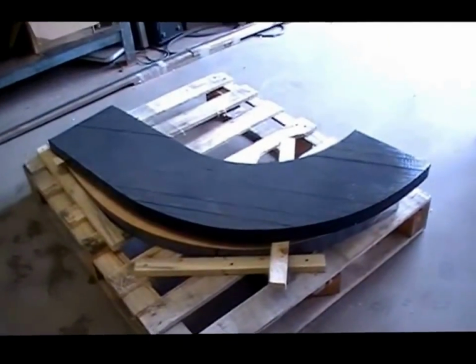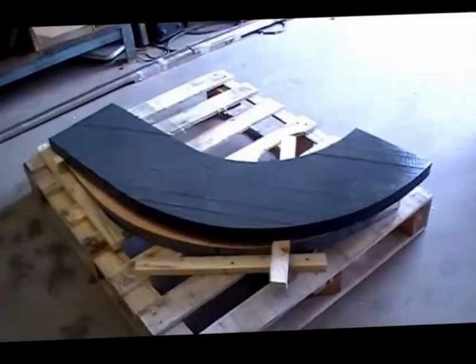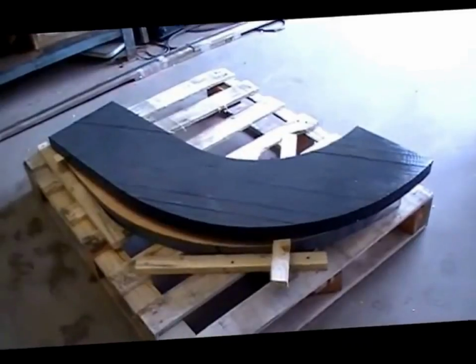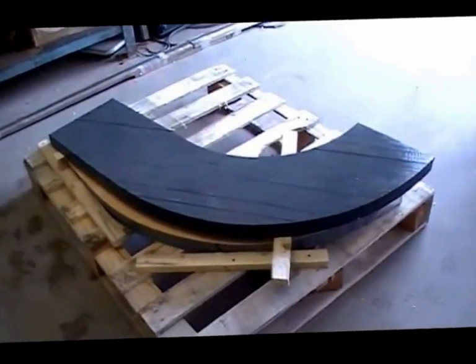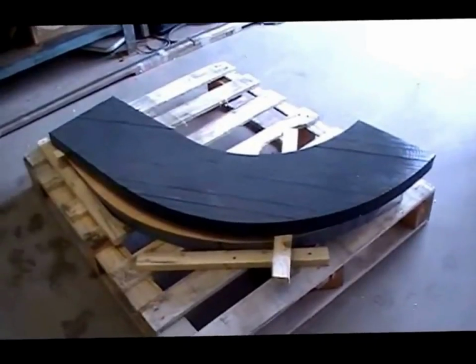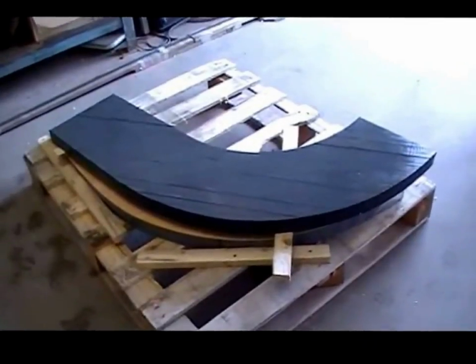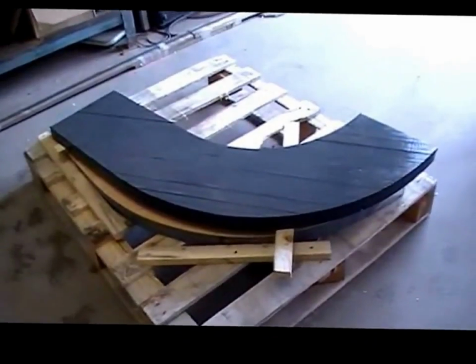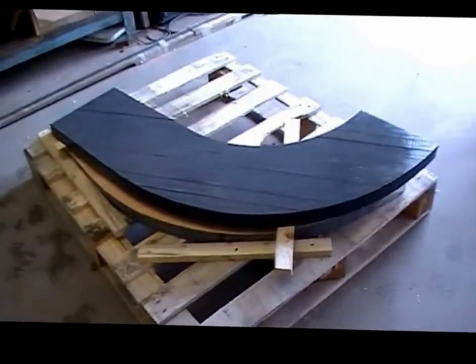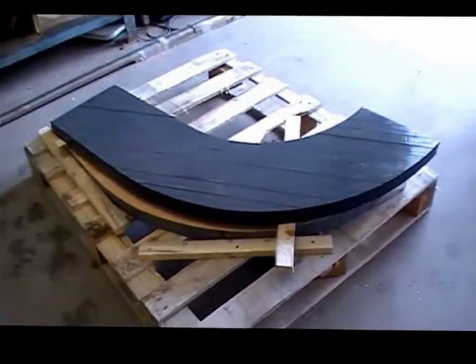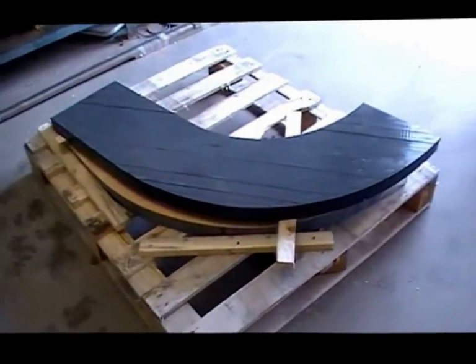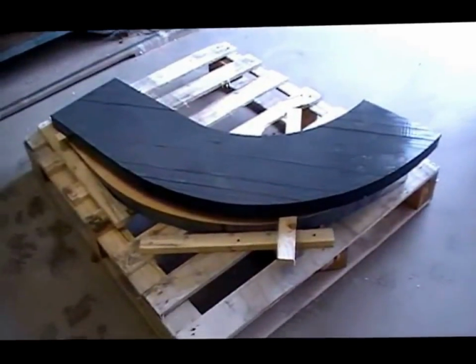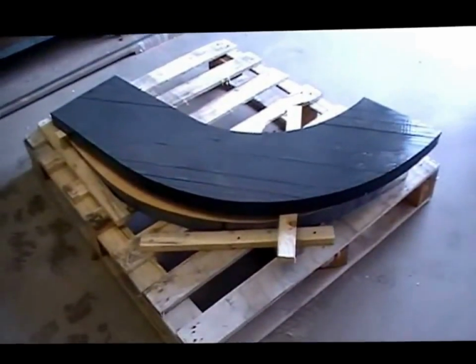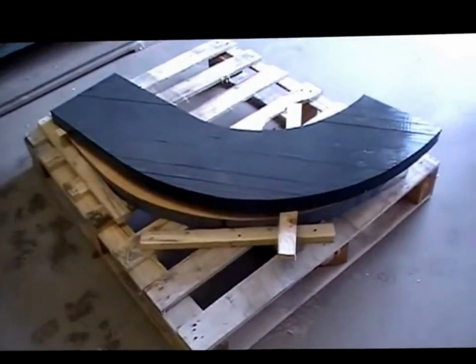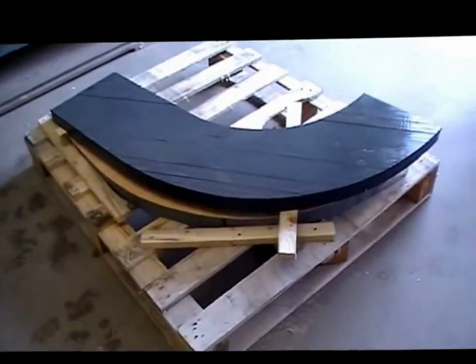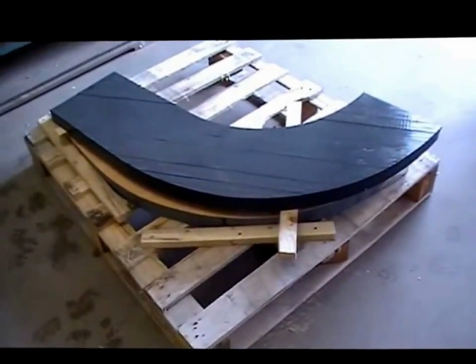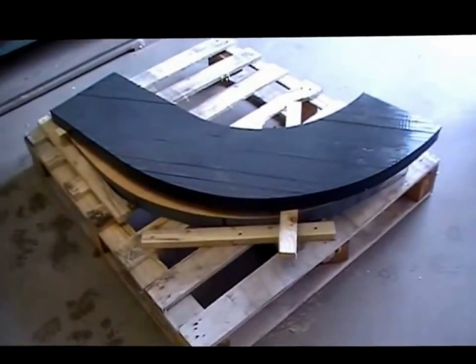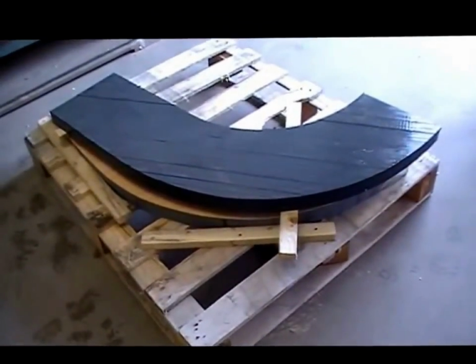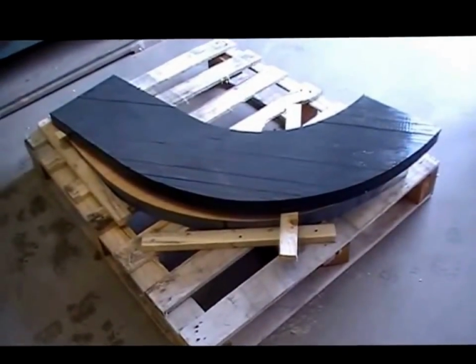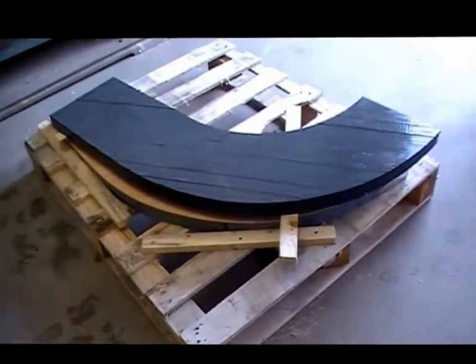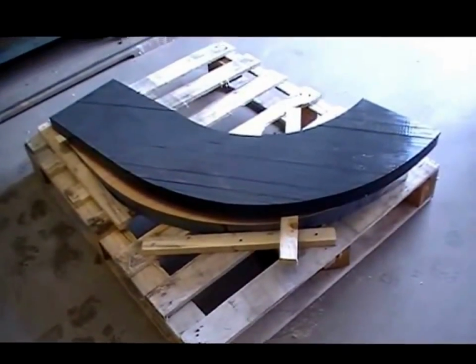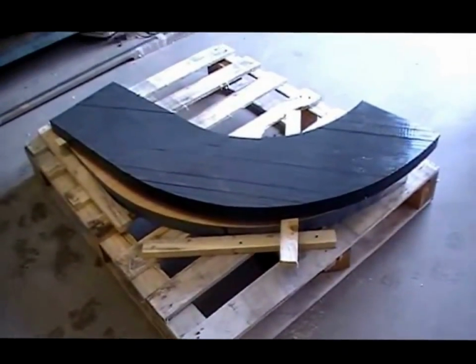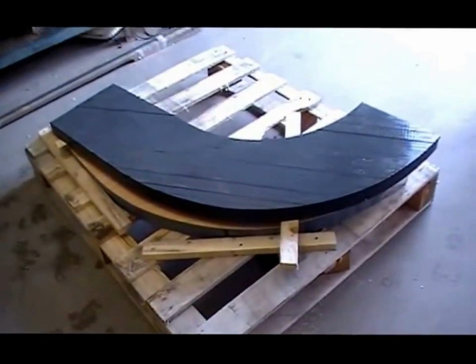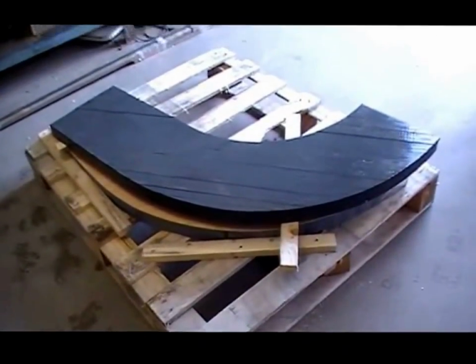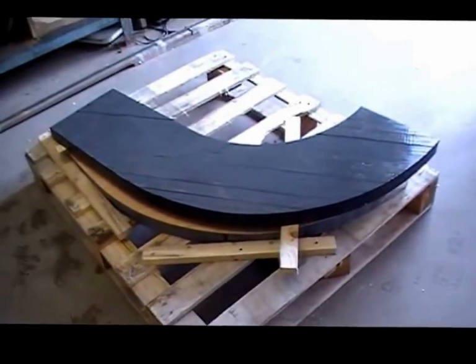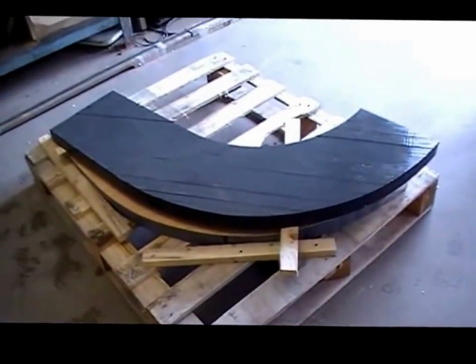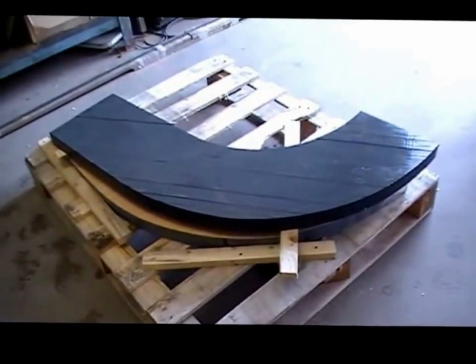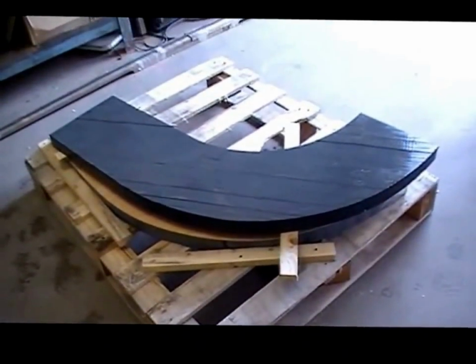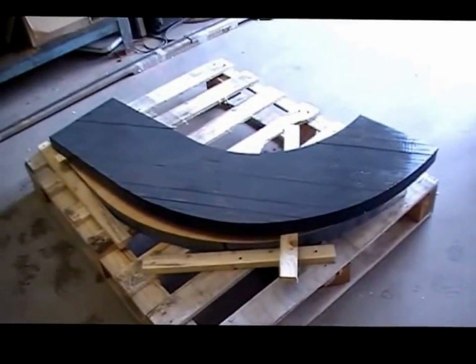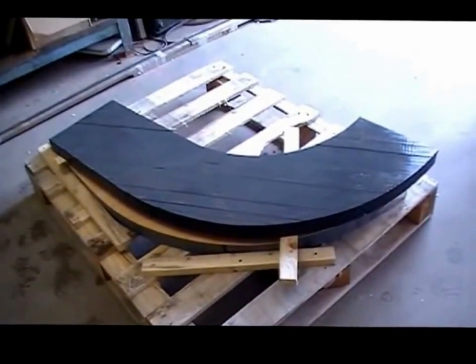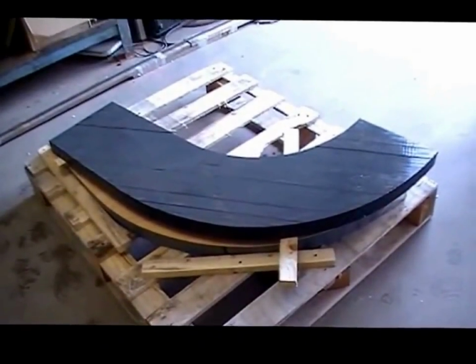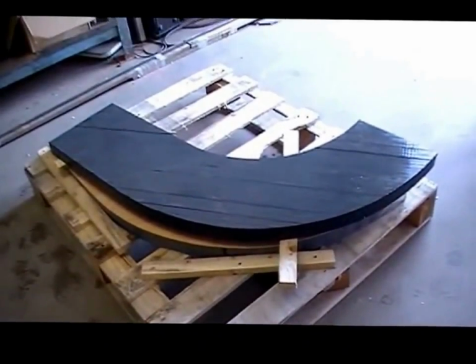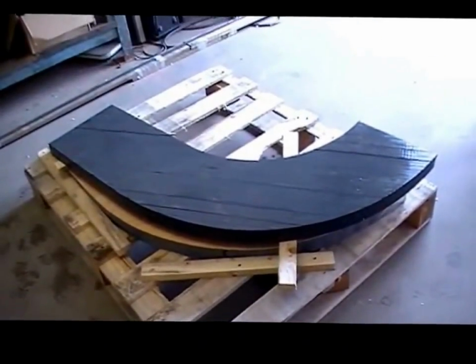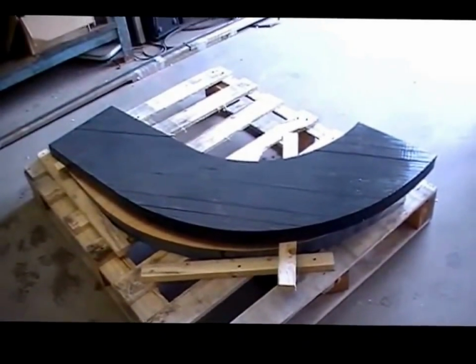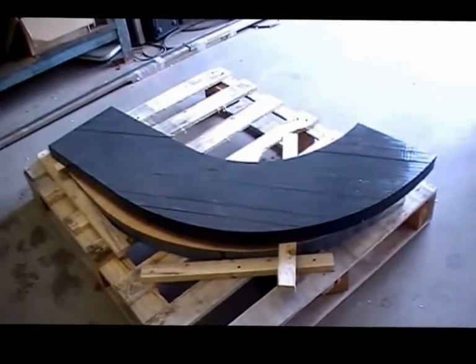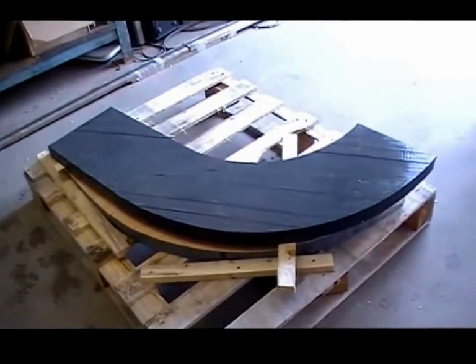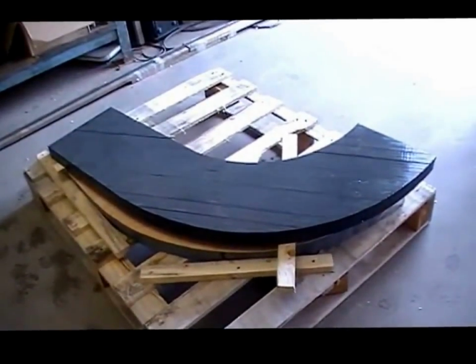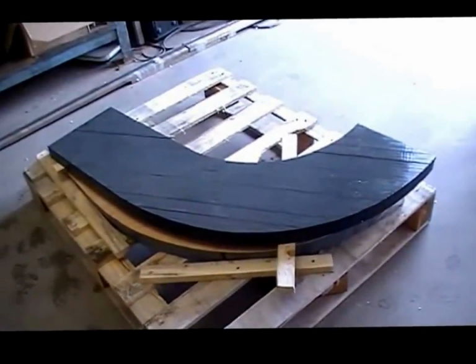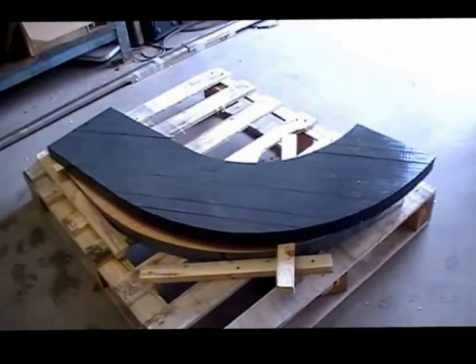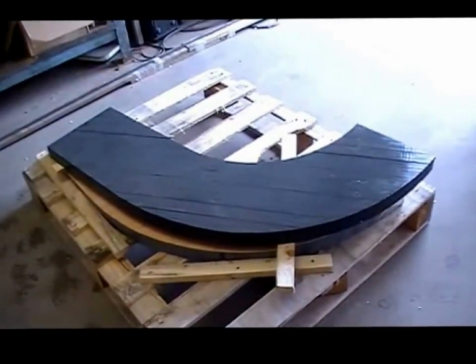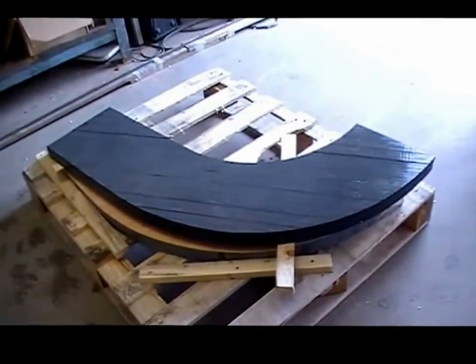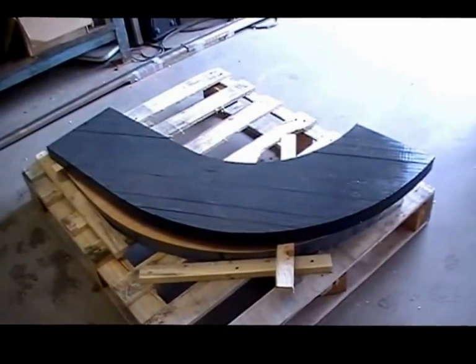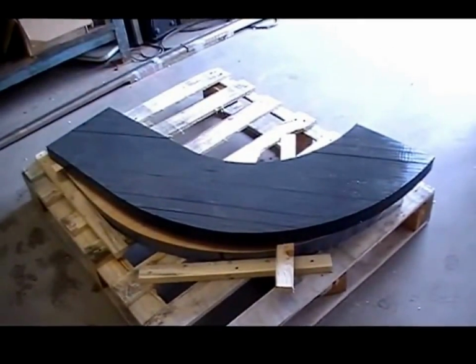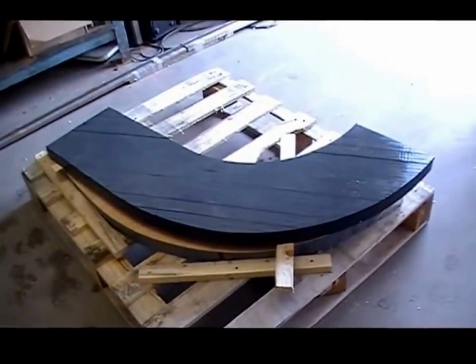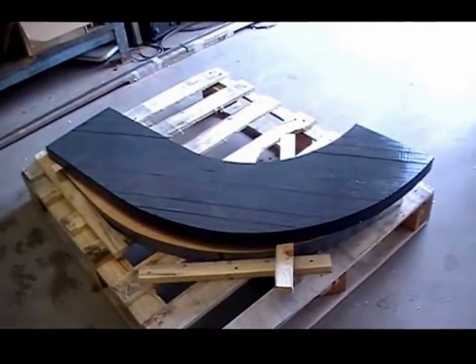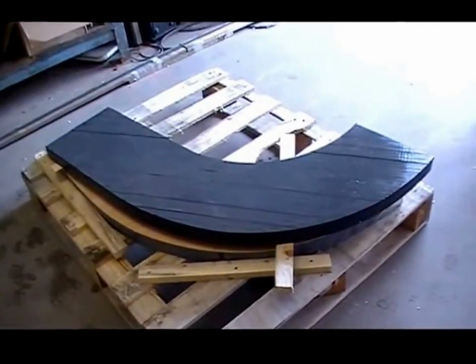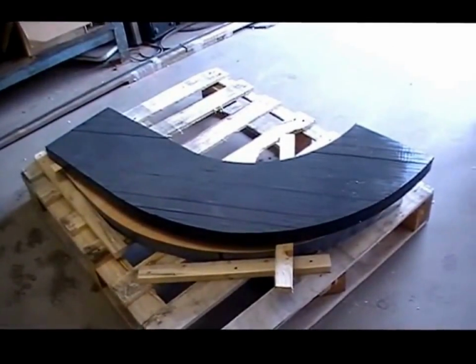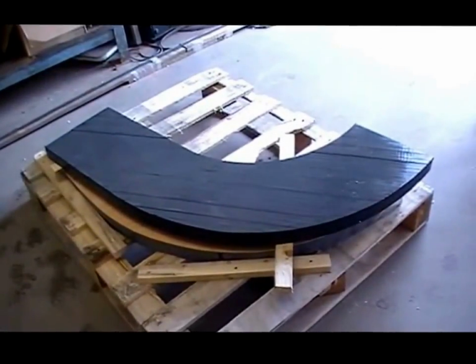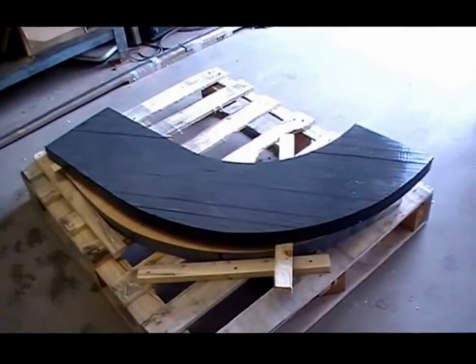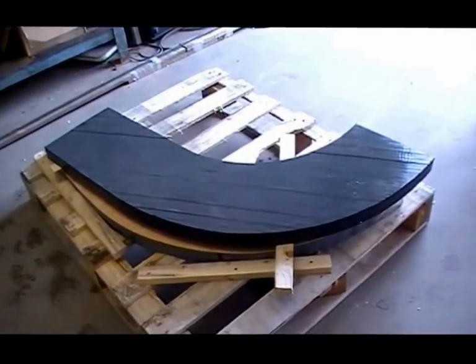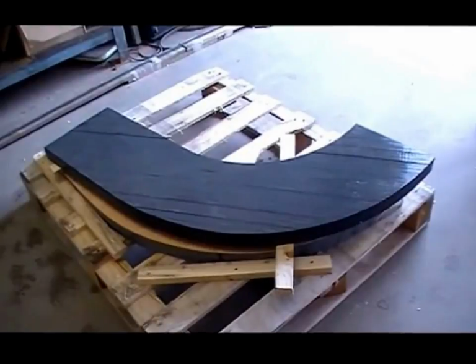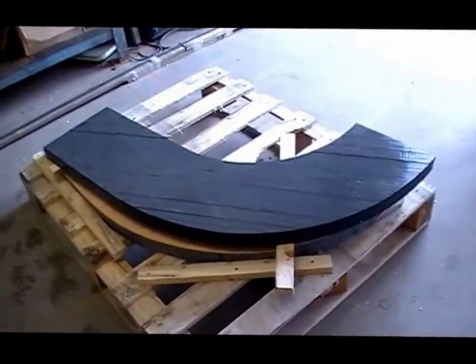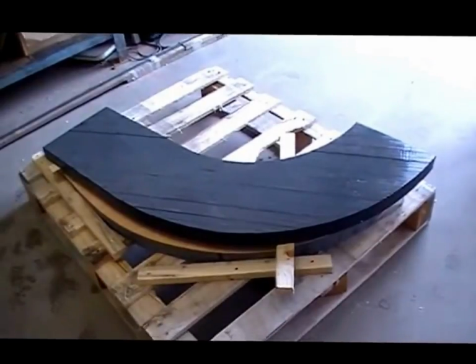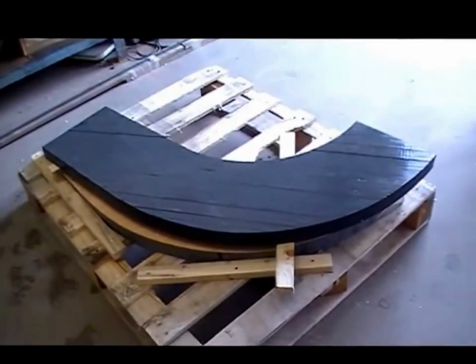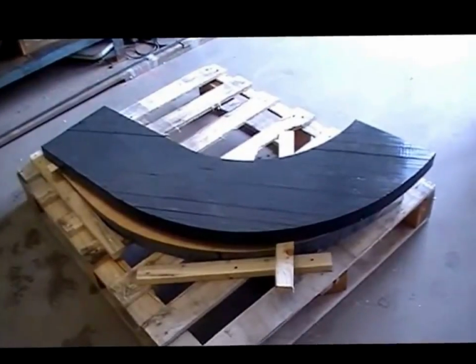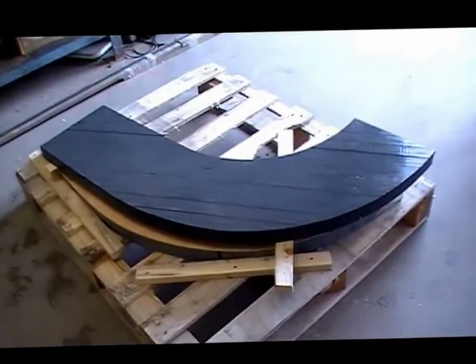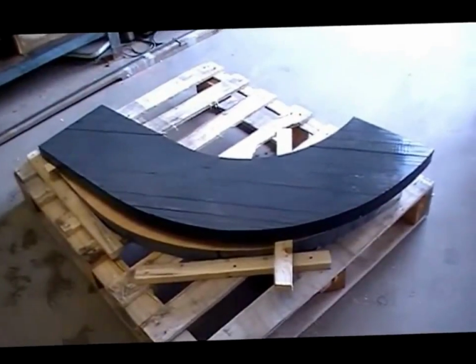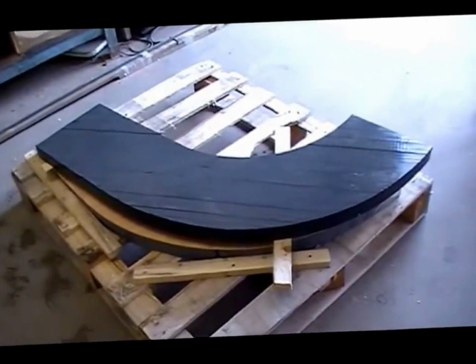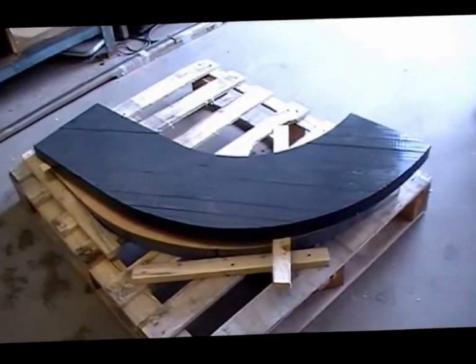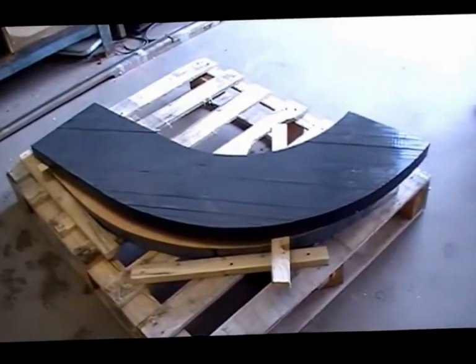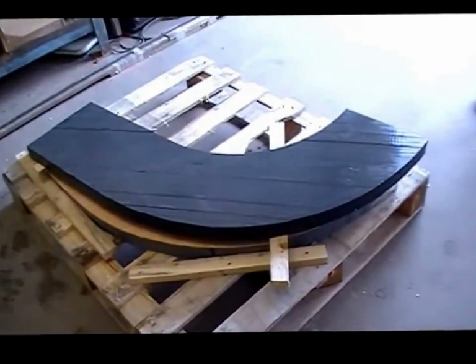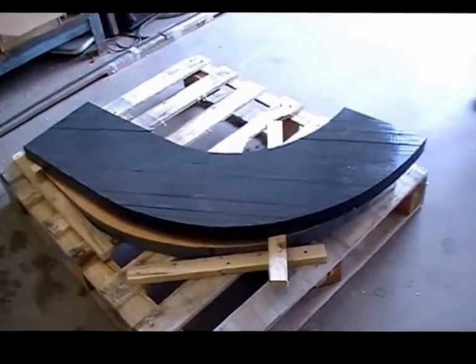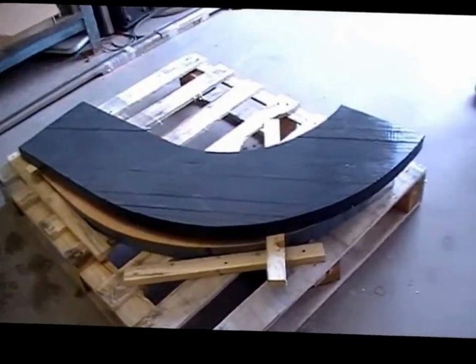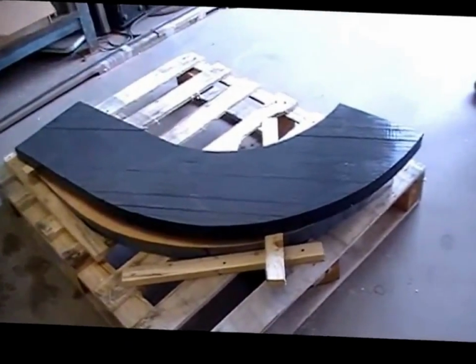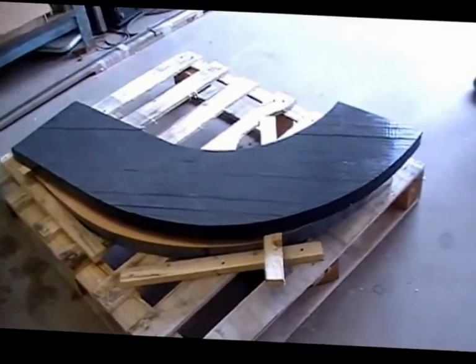And this is the moment of truth where we take the customer's templates and put it on top of the slate we've cut, with our fingers crossed.